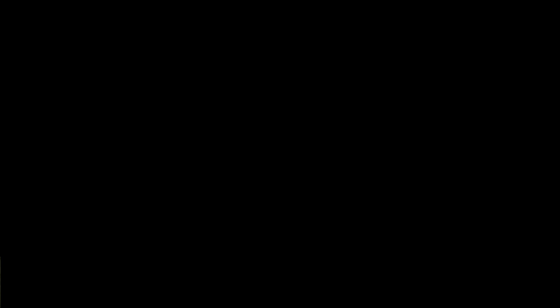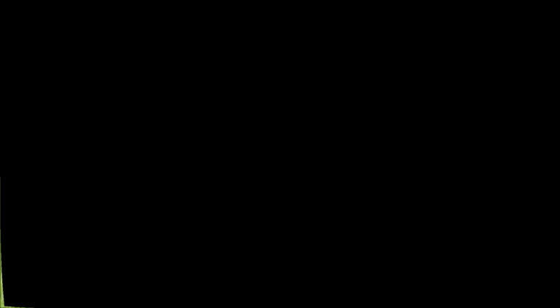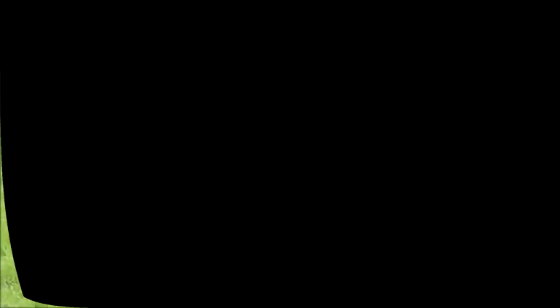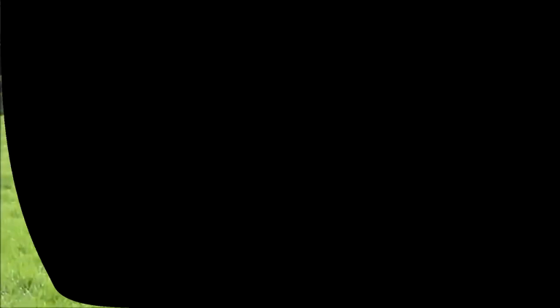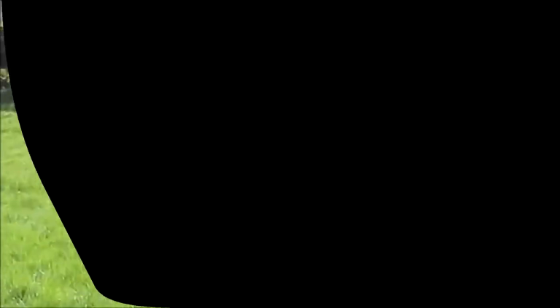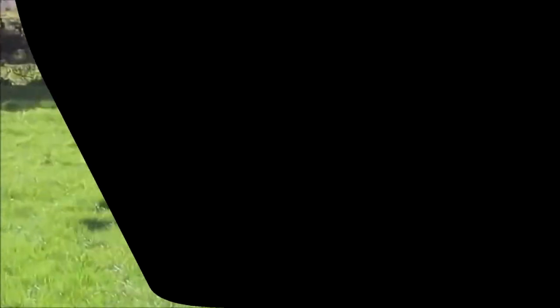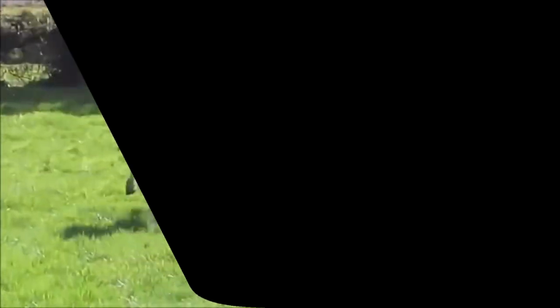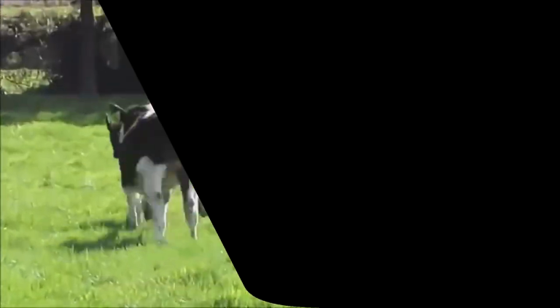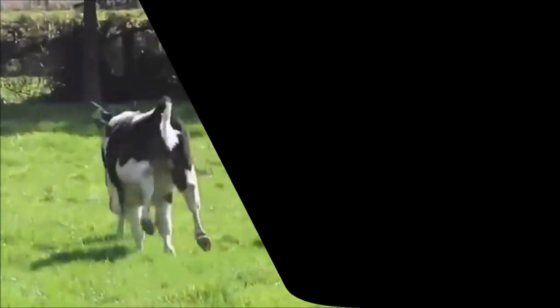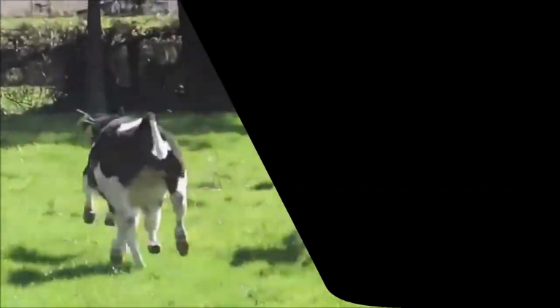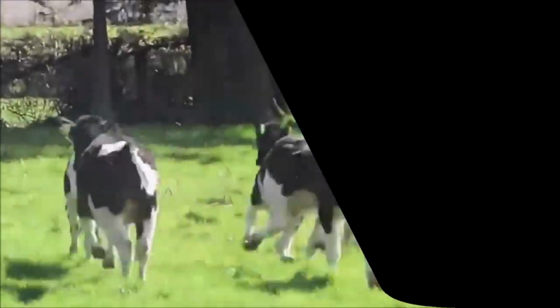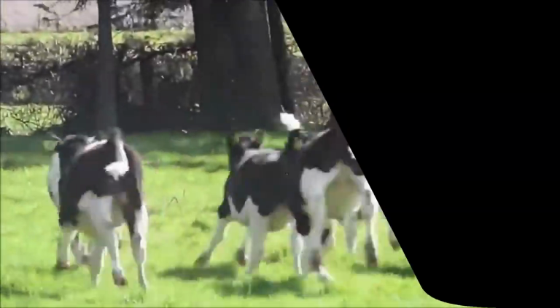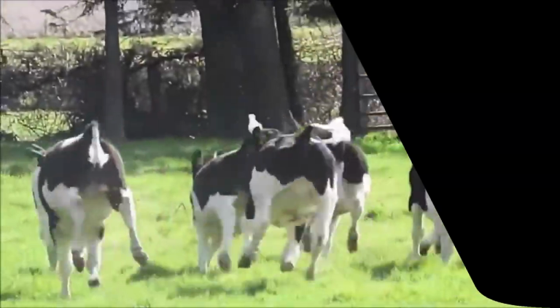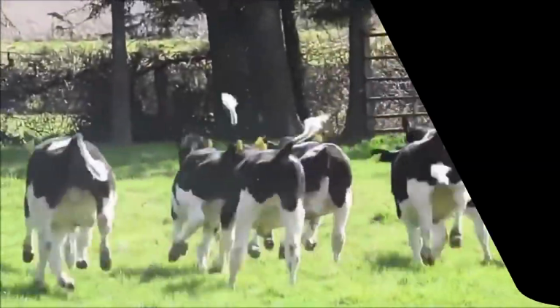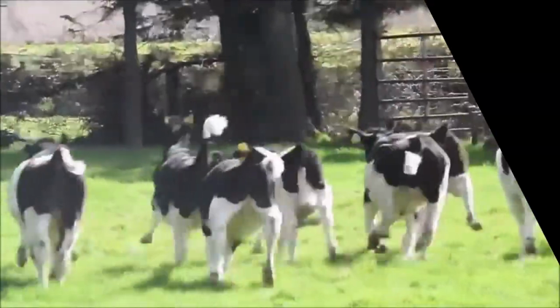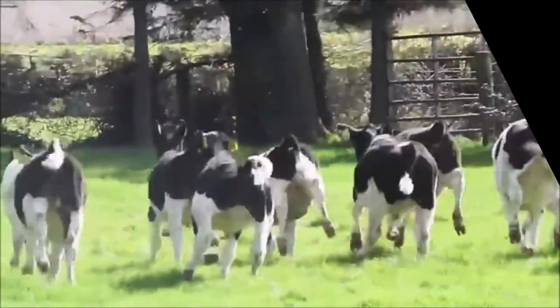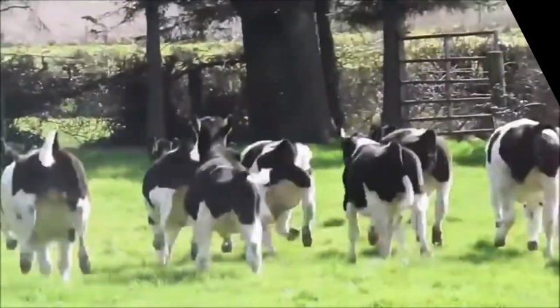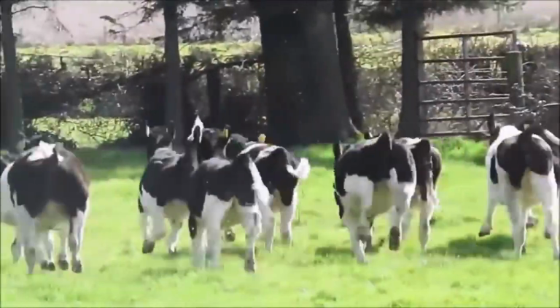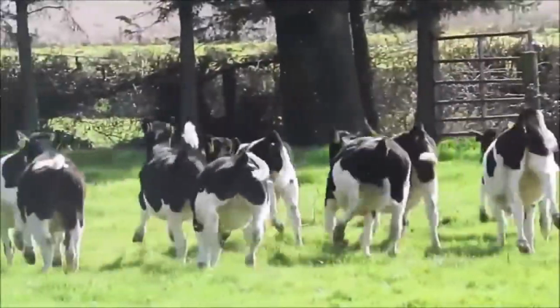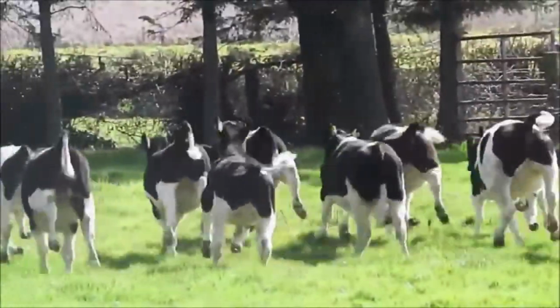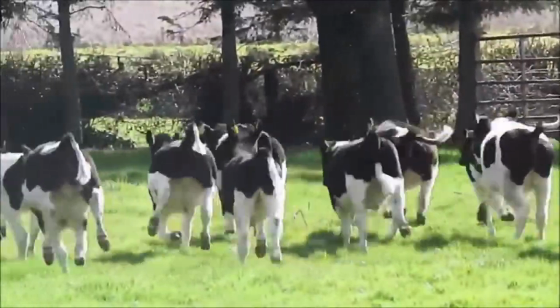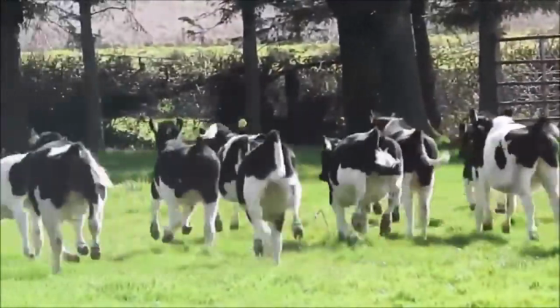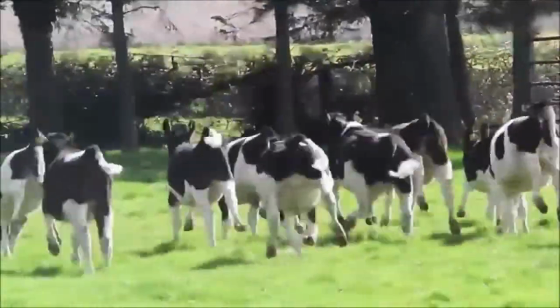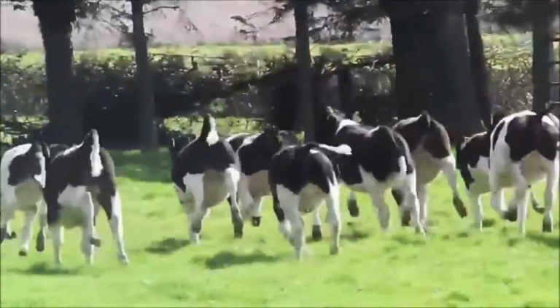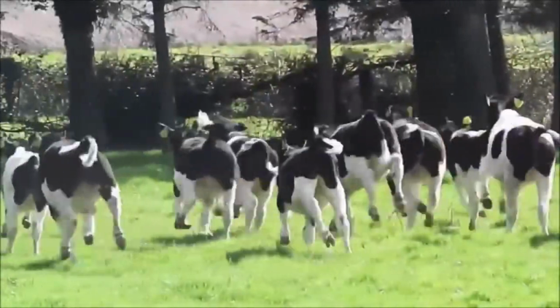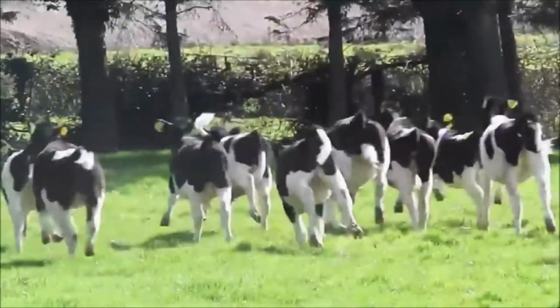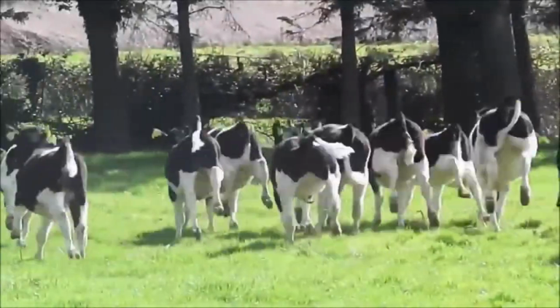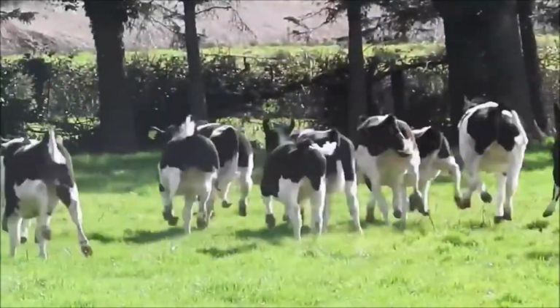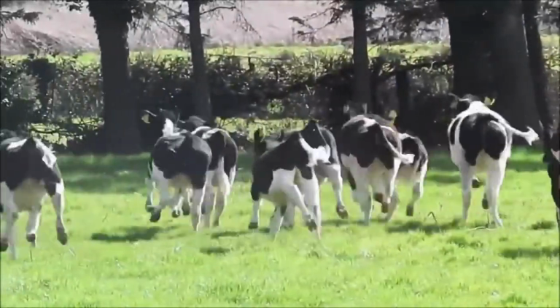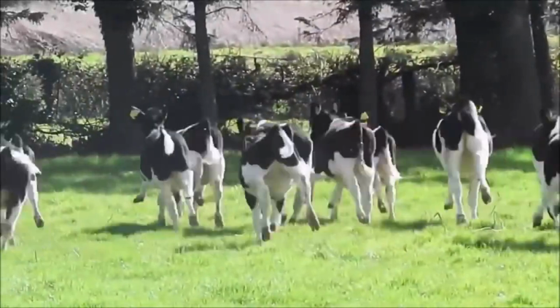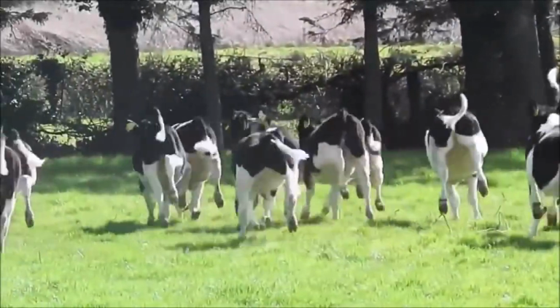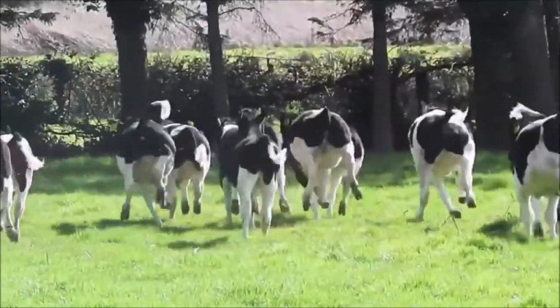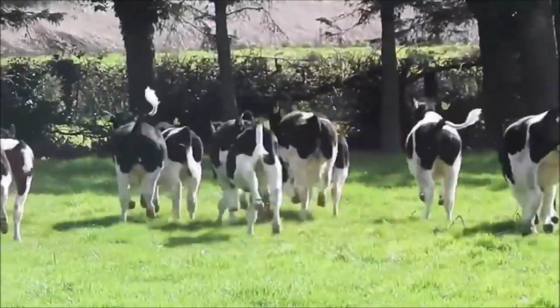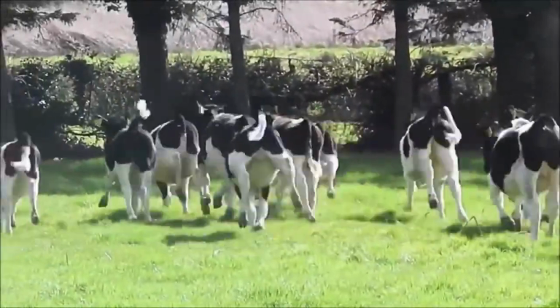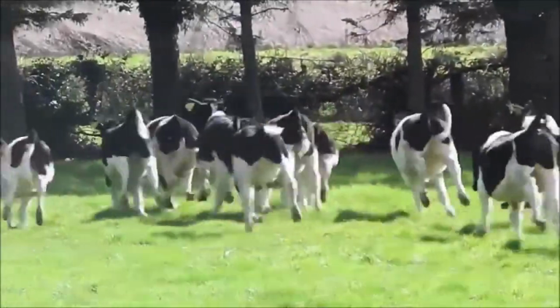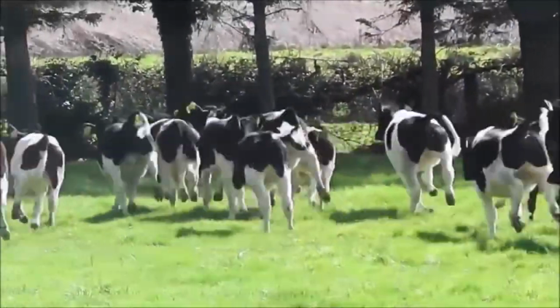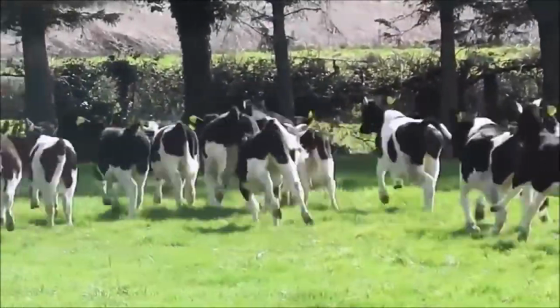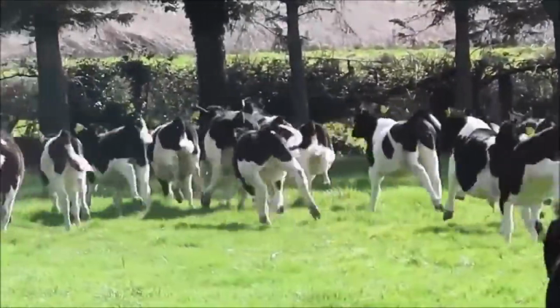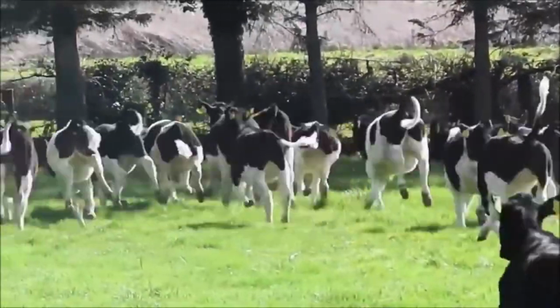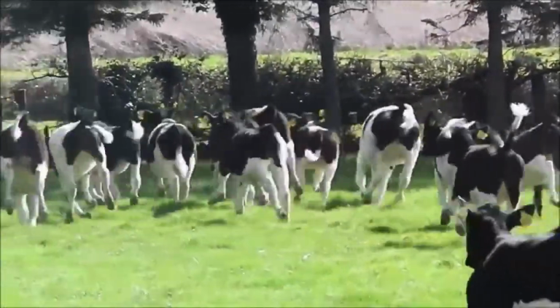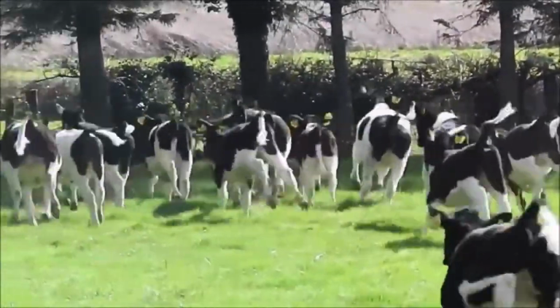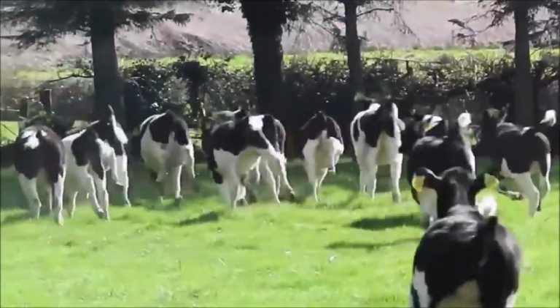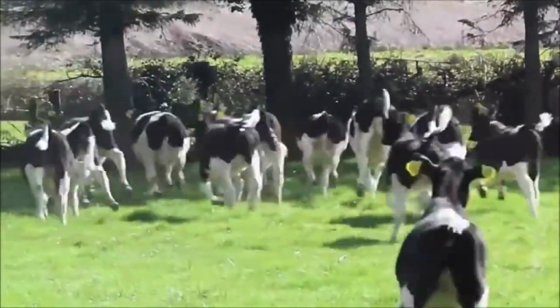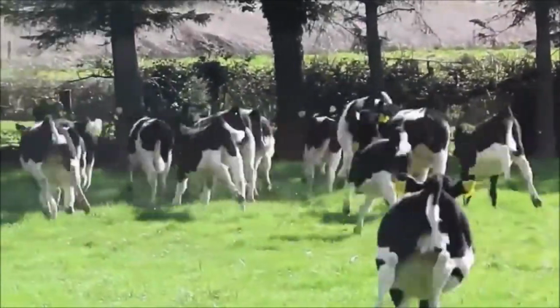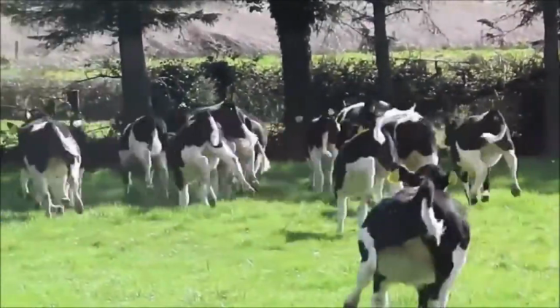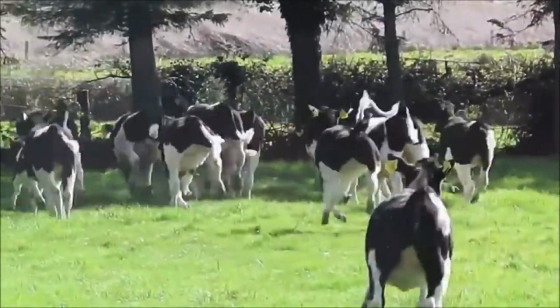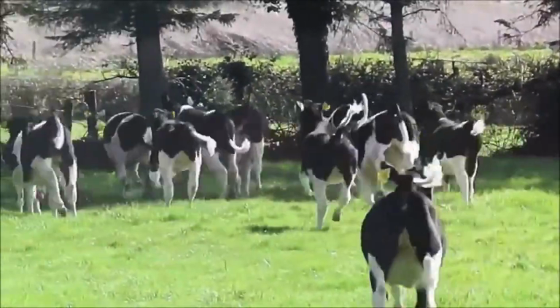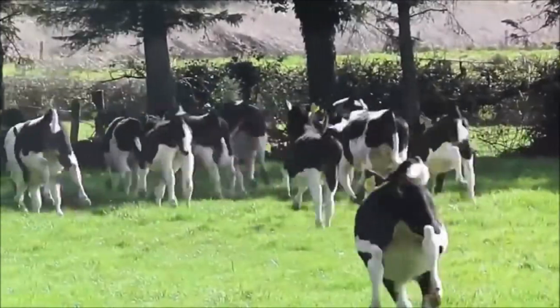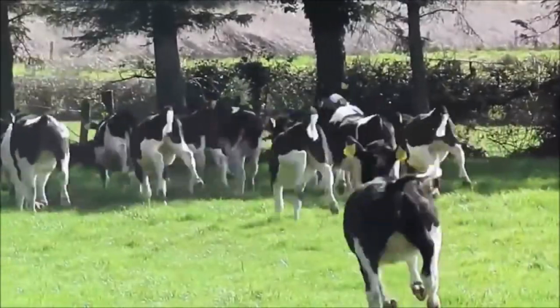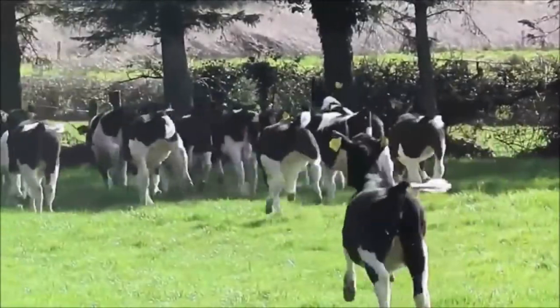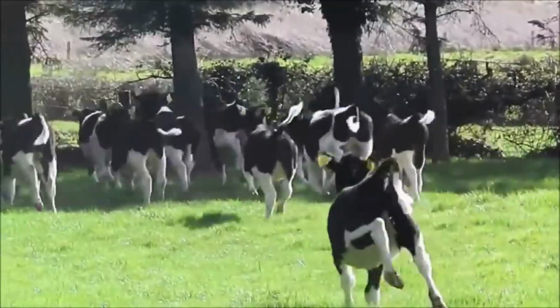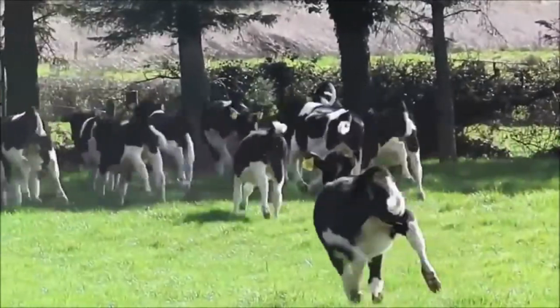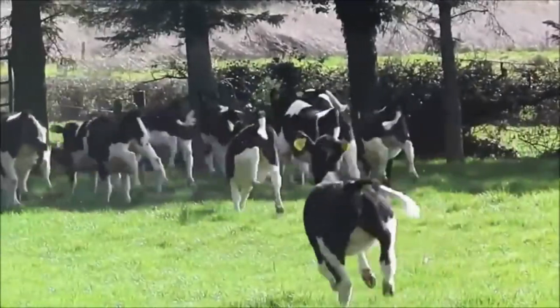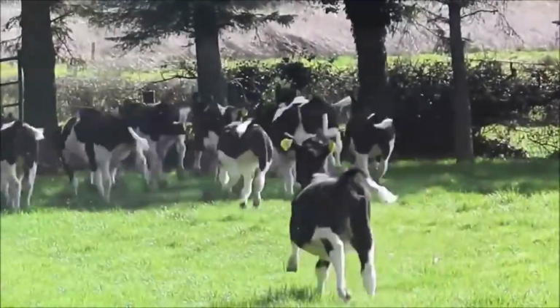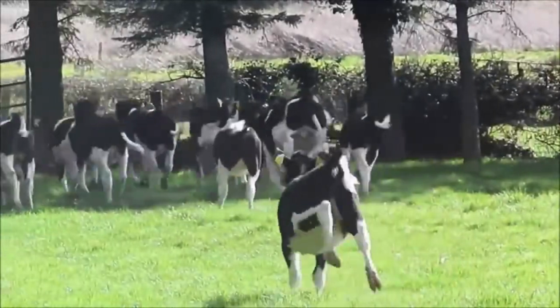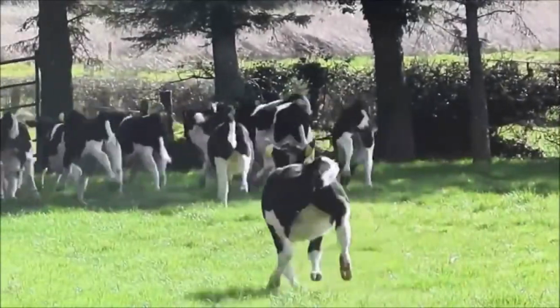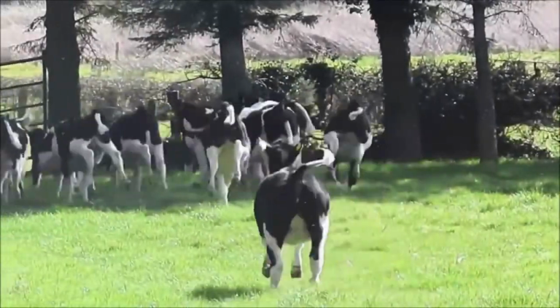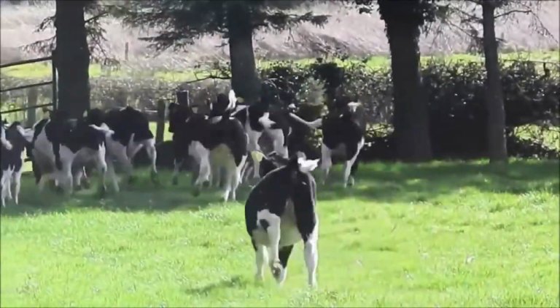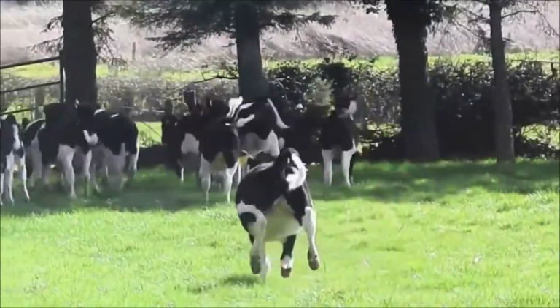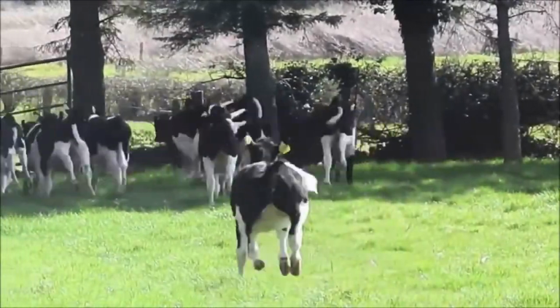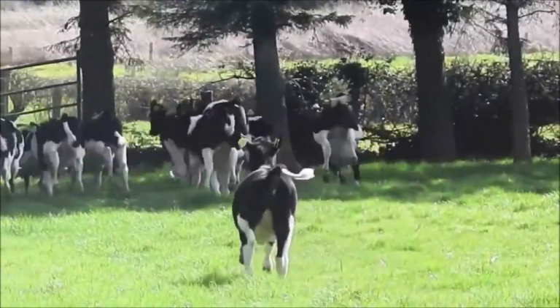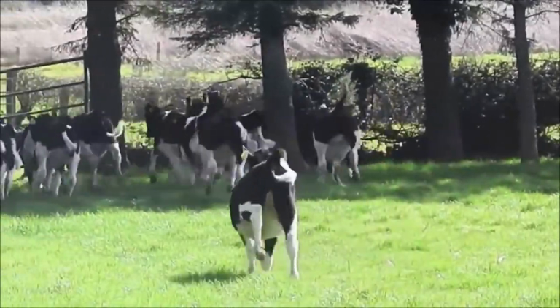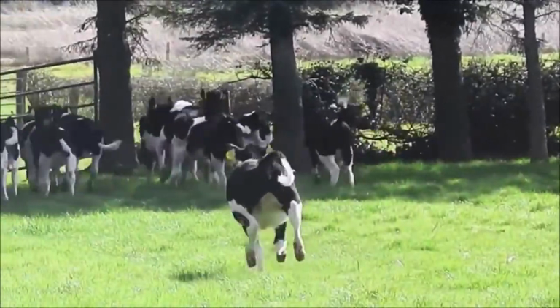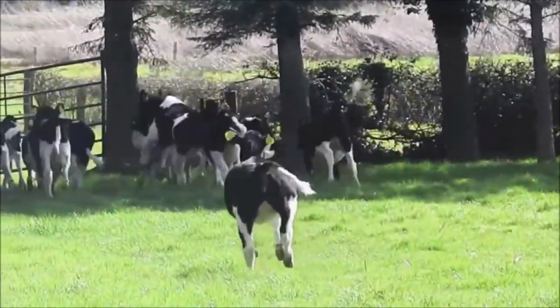Oh guys, run! If they catch us, they'll eat us. Run!